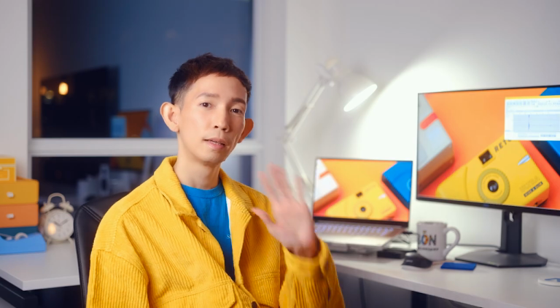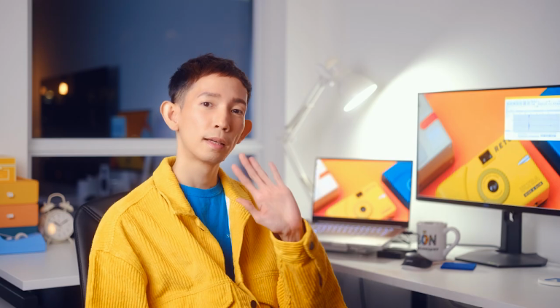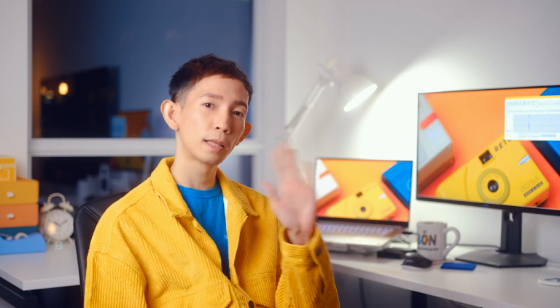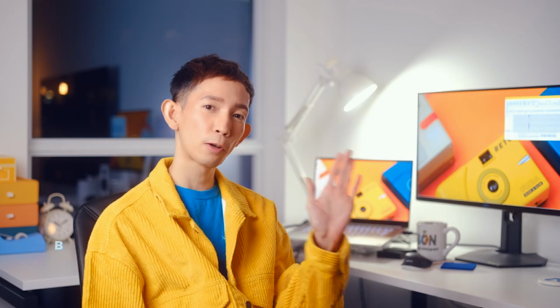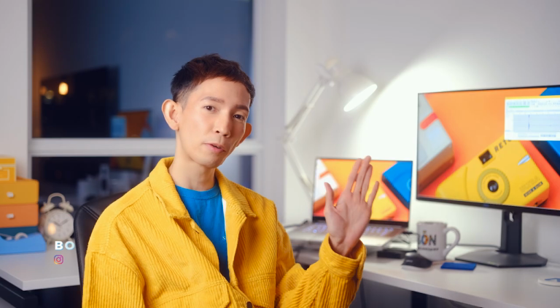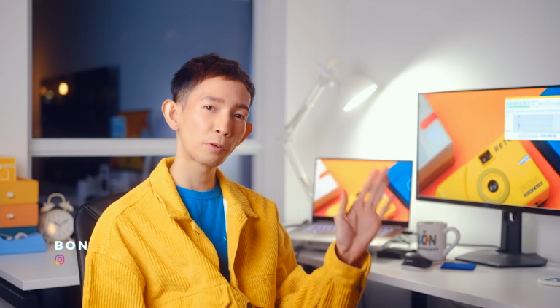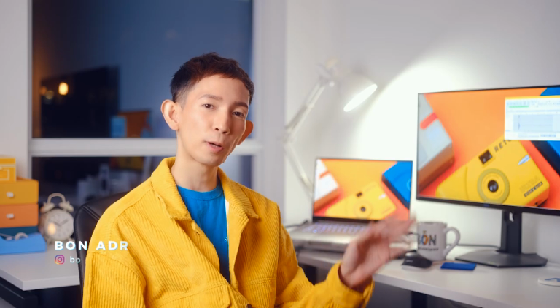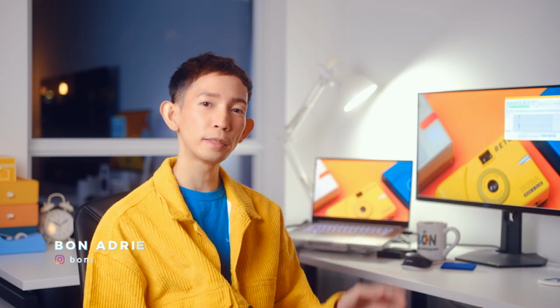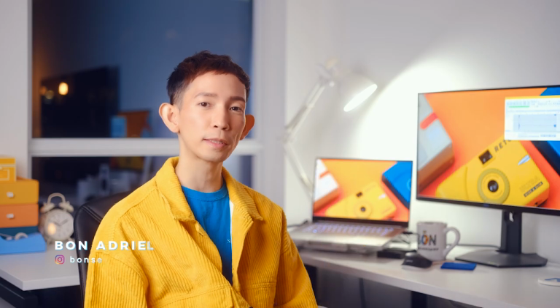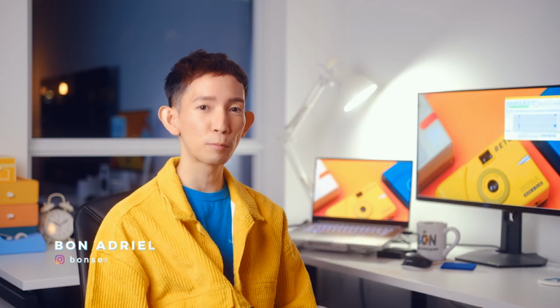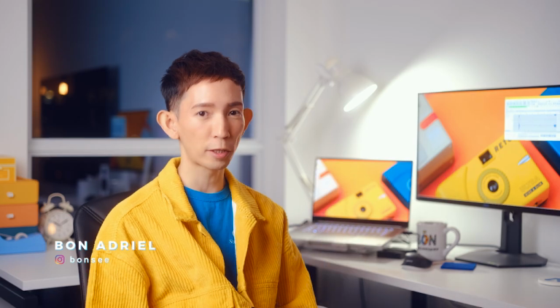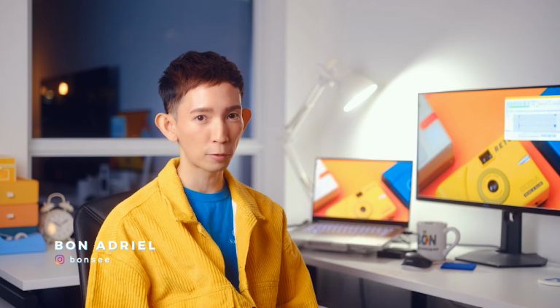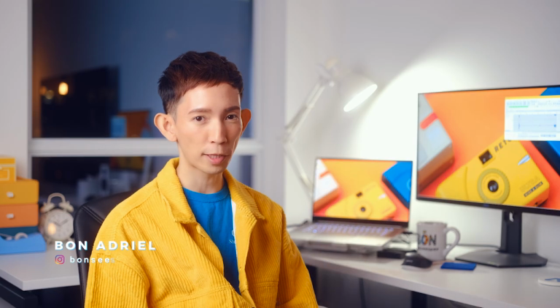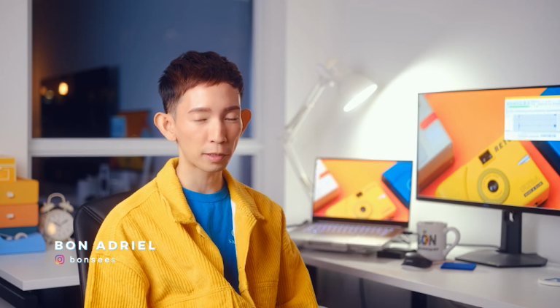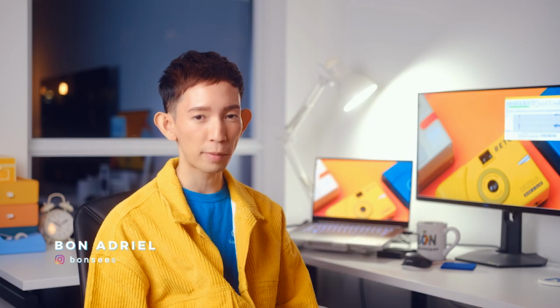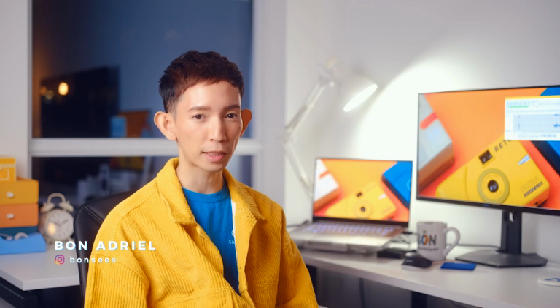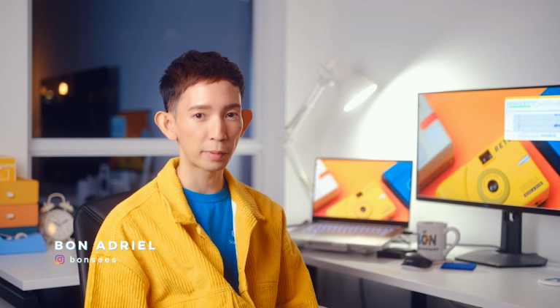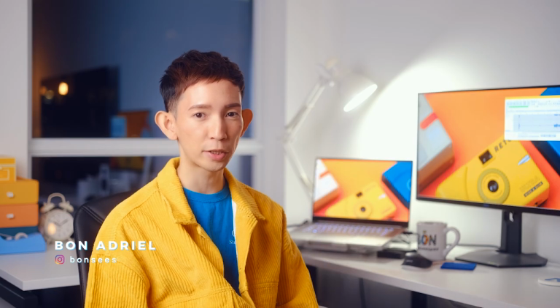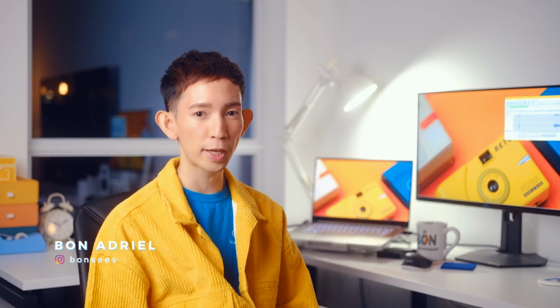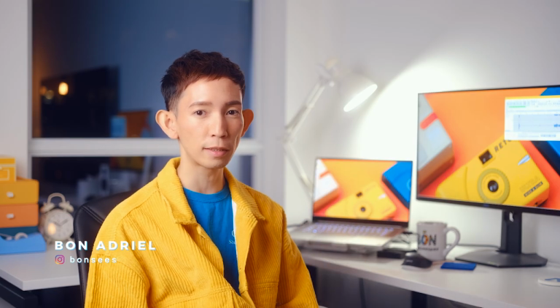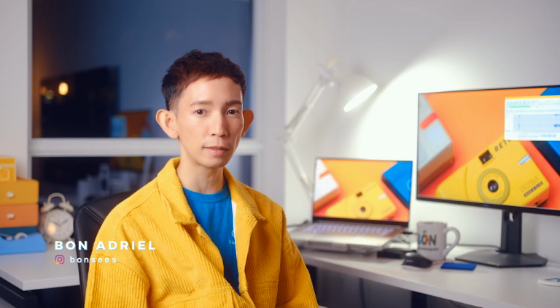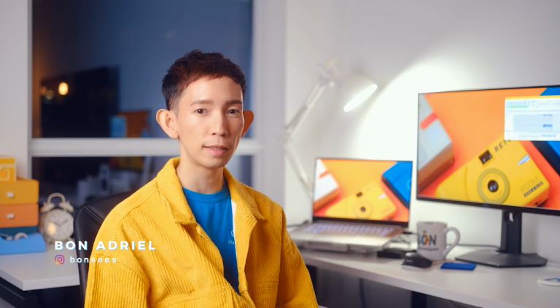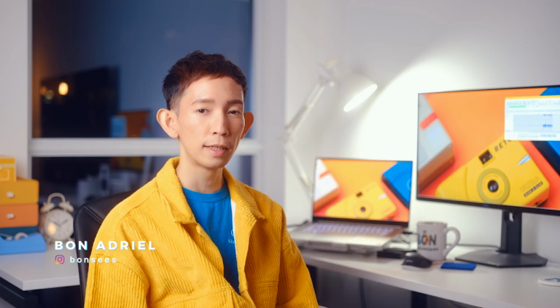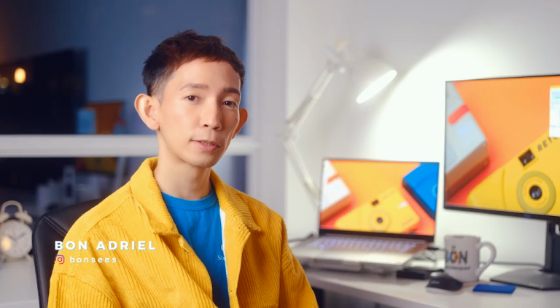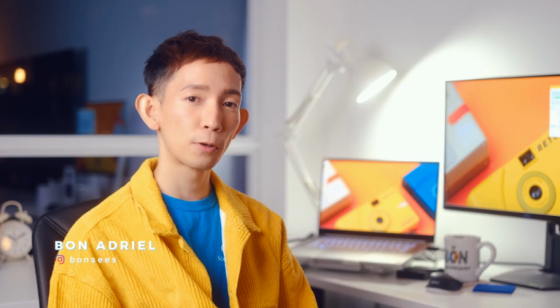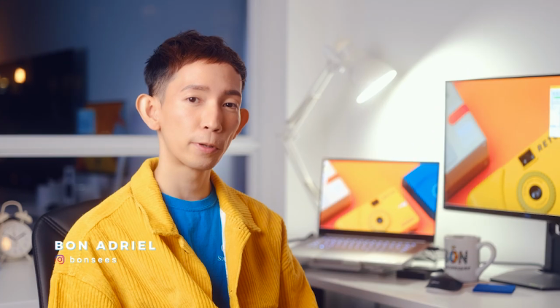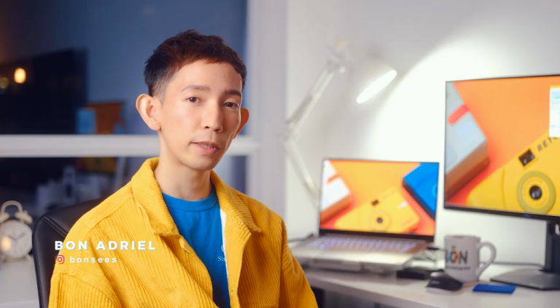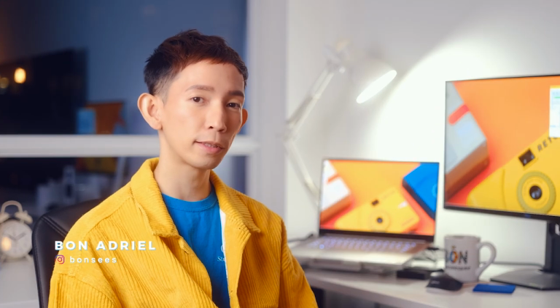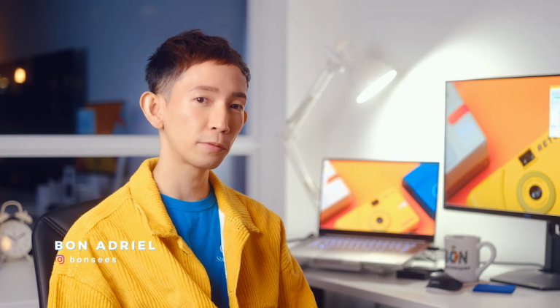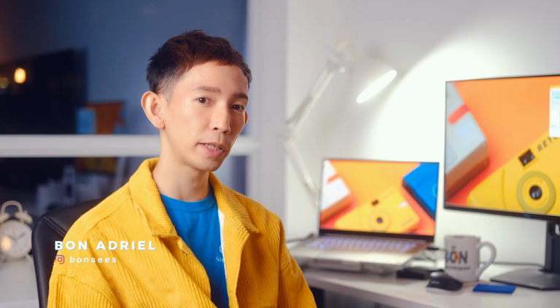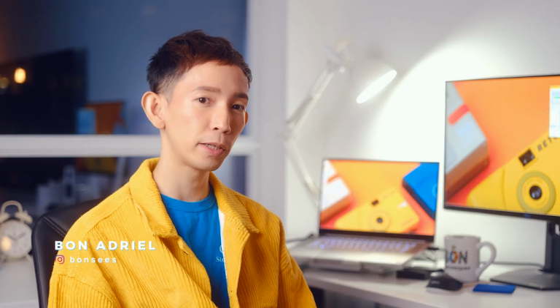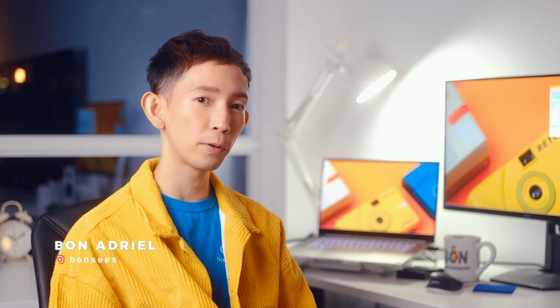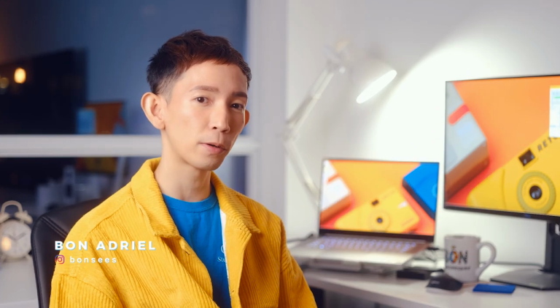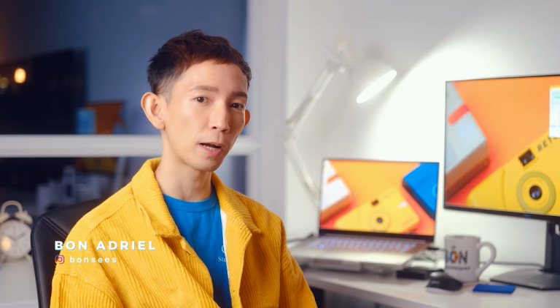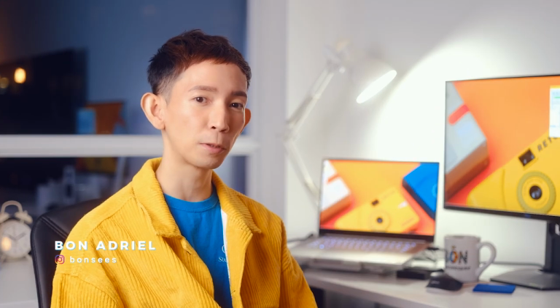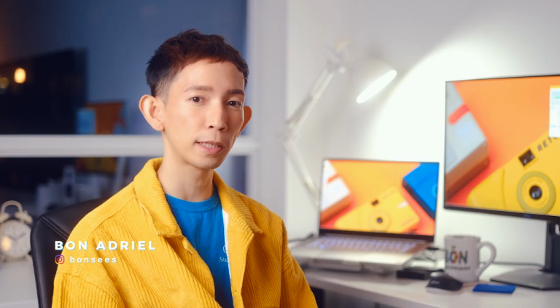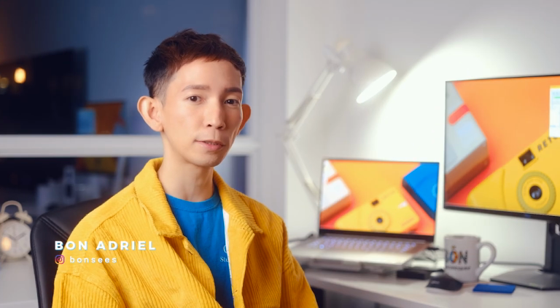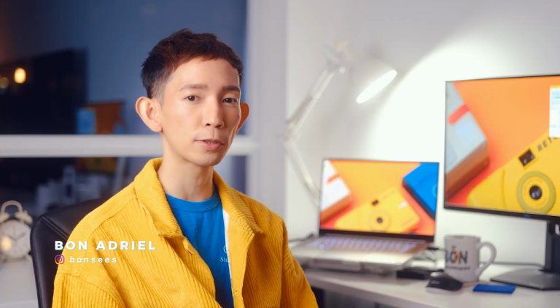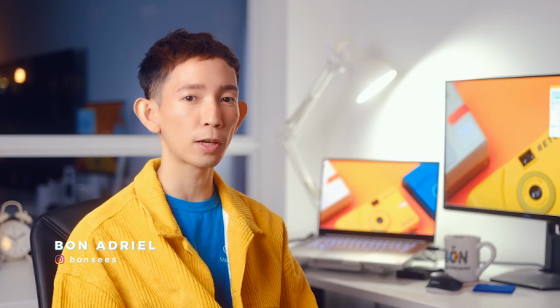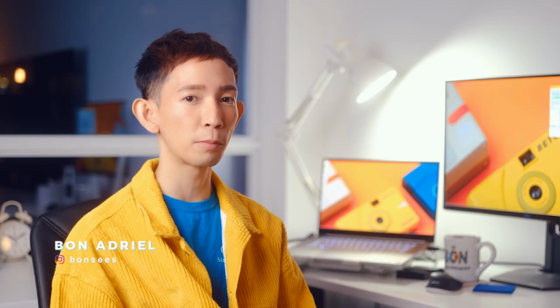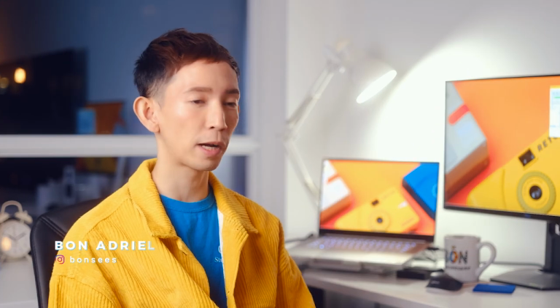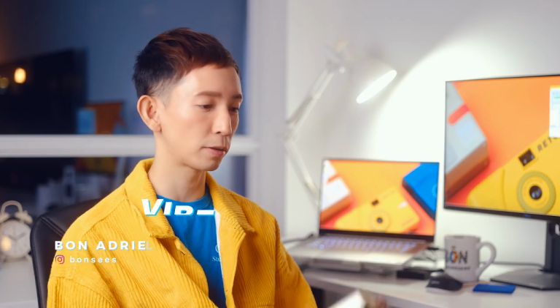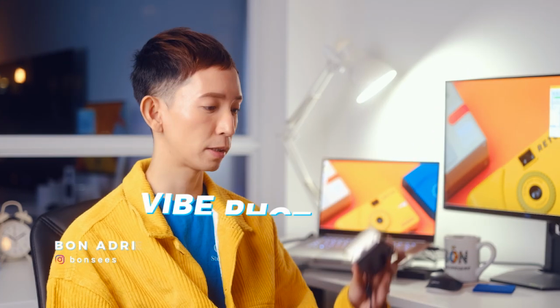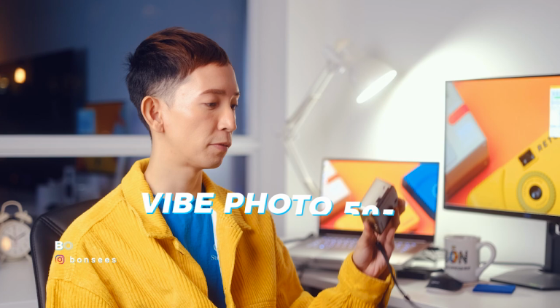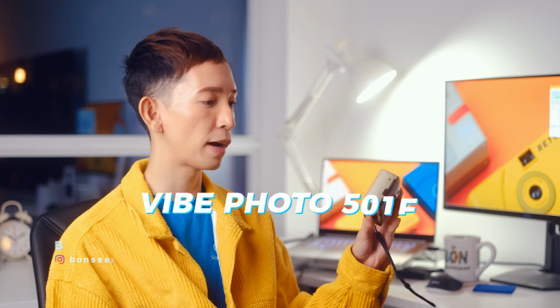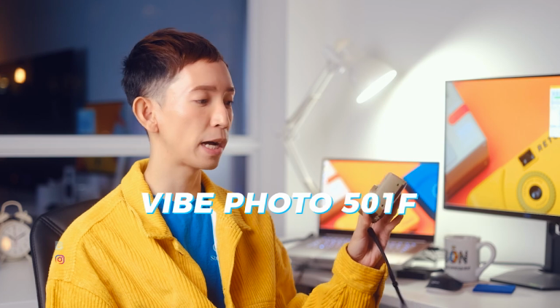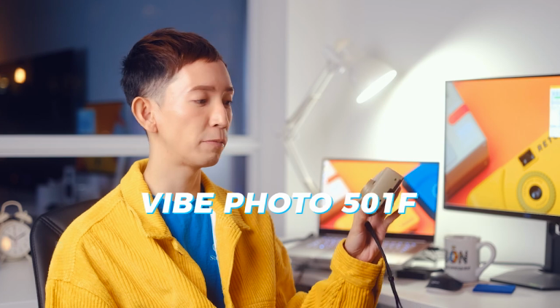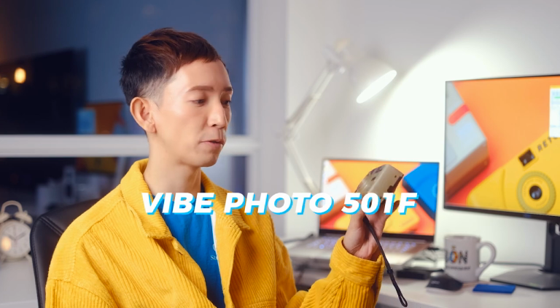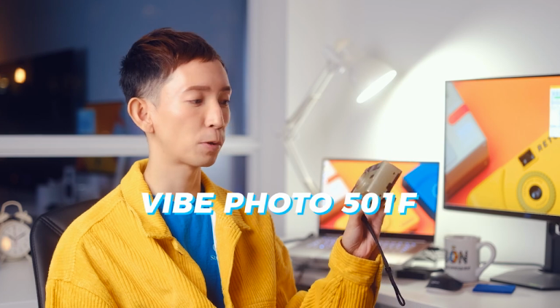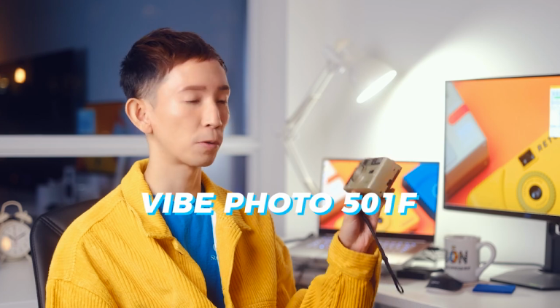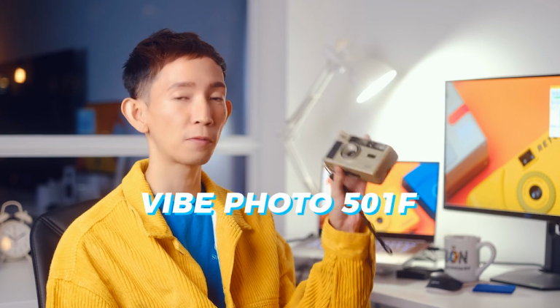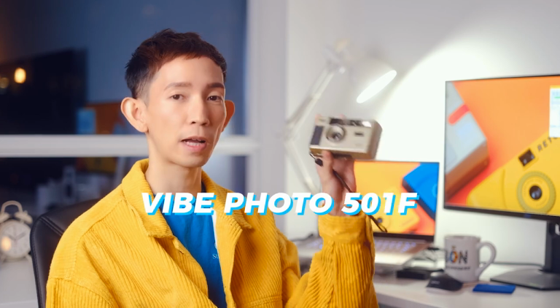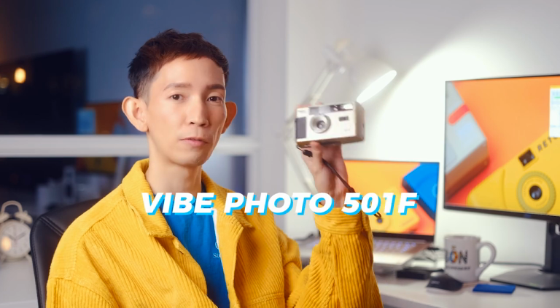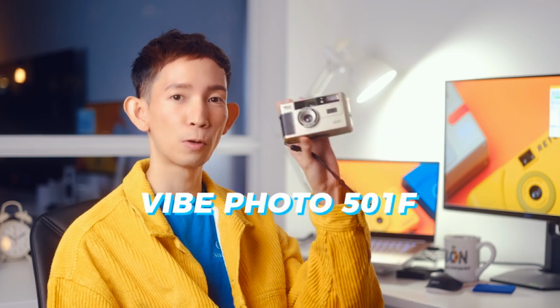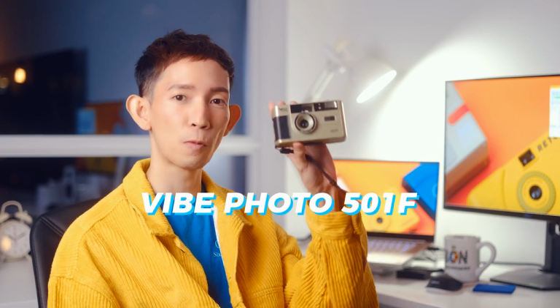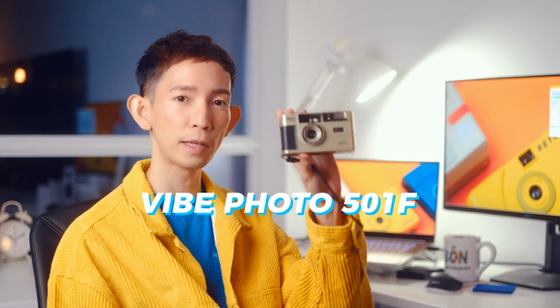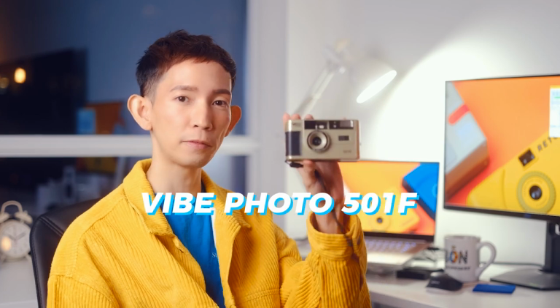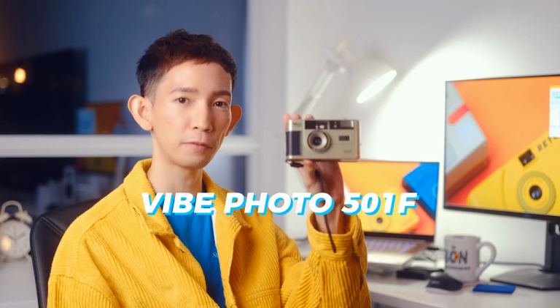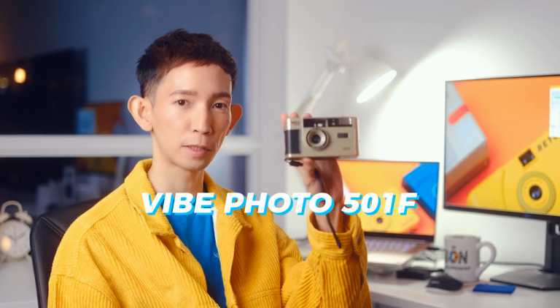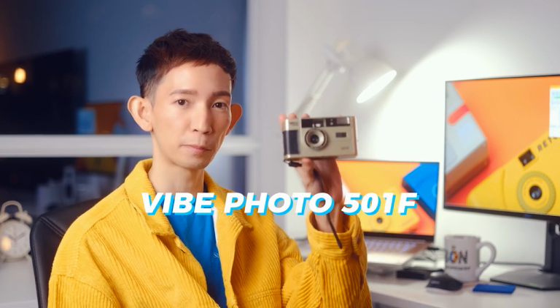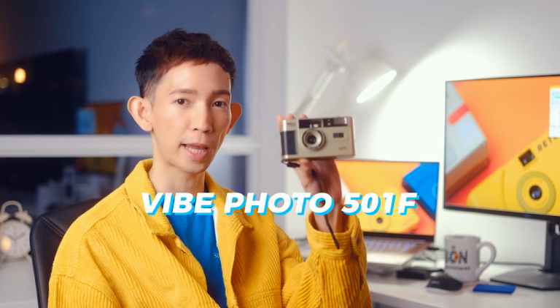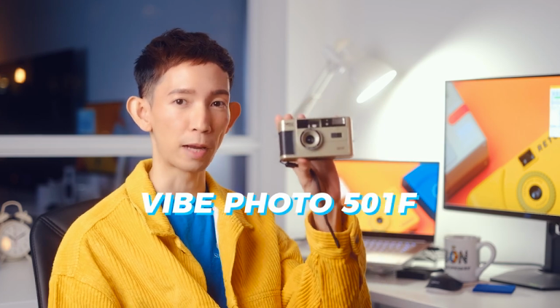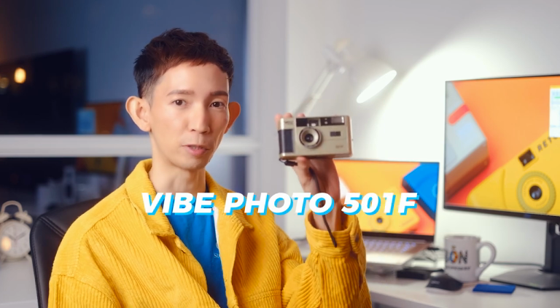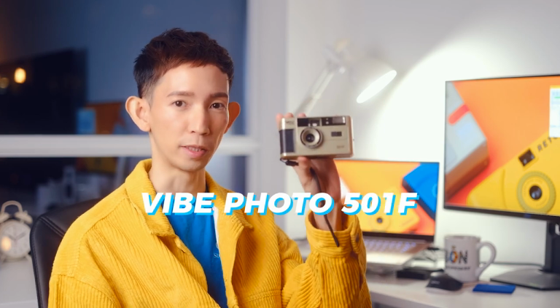Hello everyone, it's Bon and welcome back to my channel. So in this video, I would like to talk about the Vibe Photo 501 film camera.